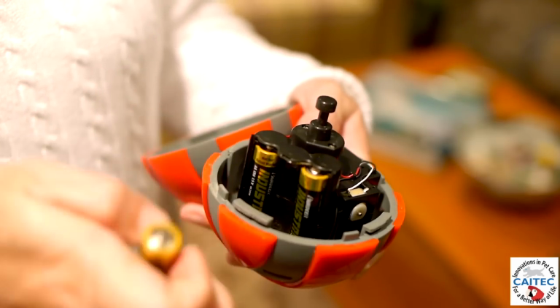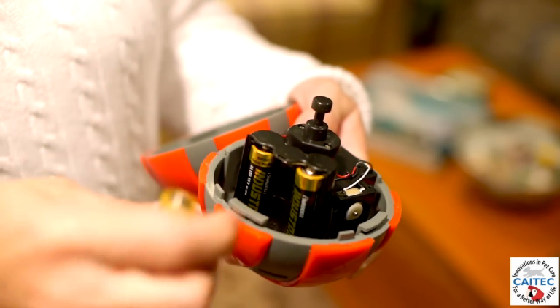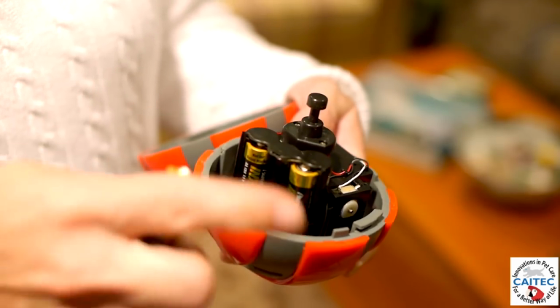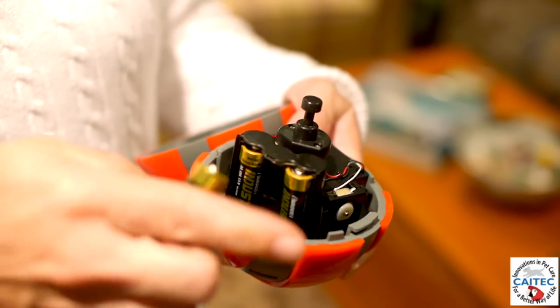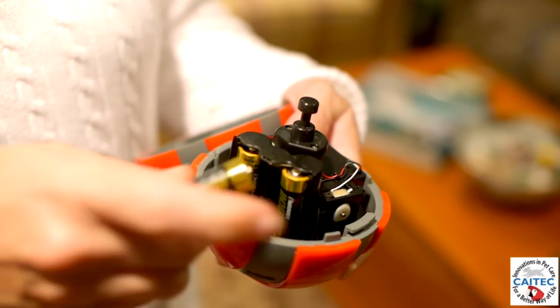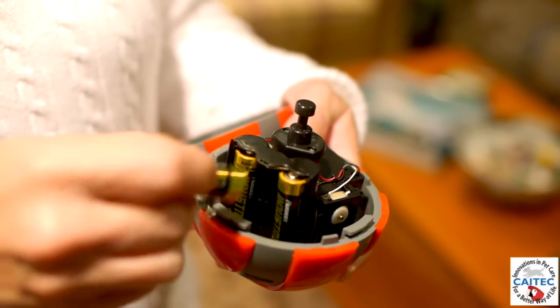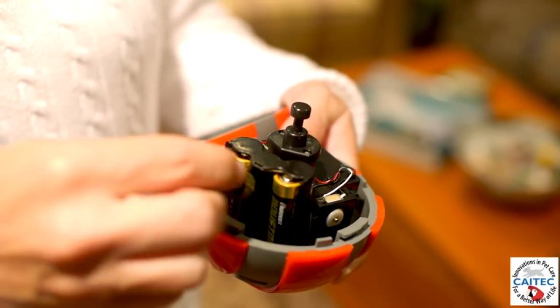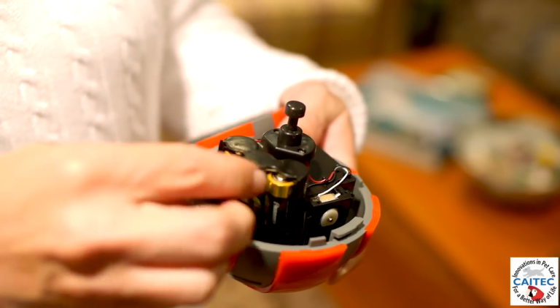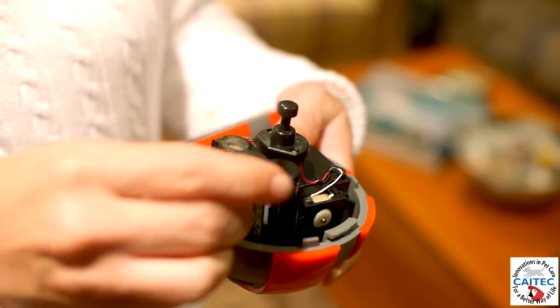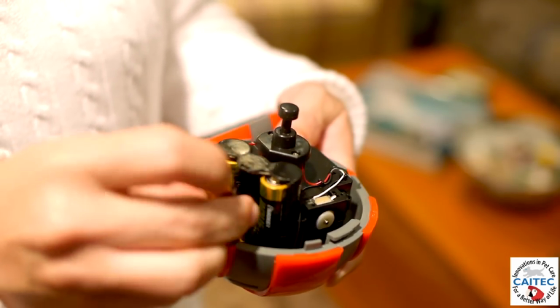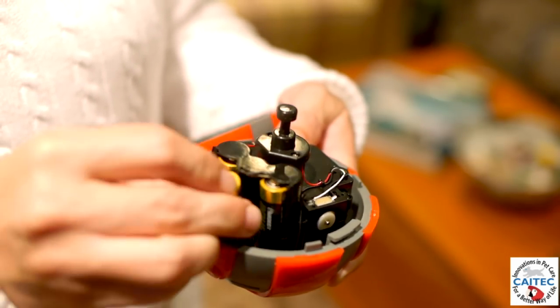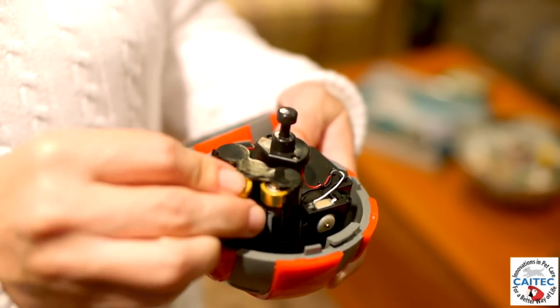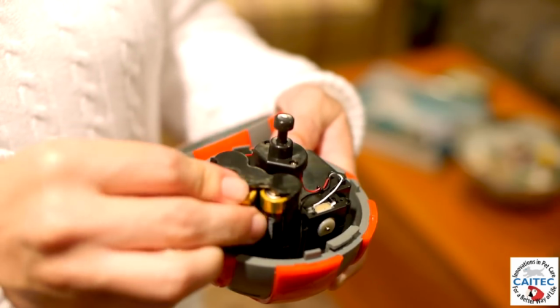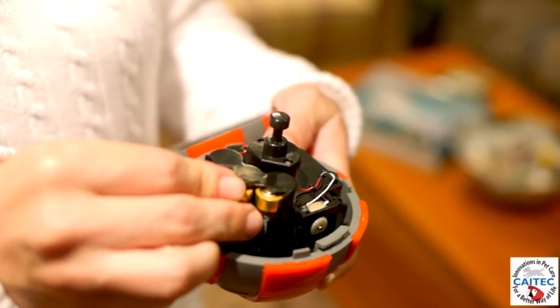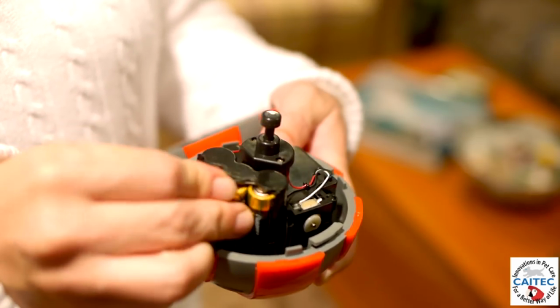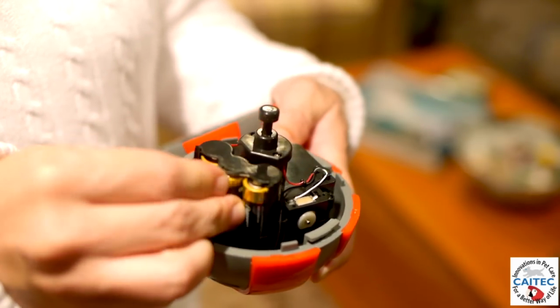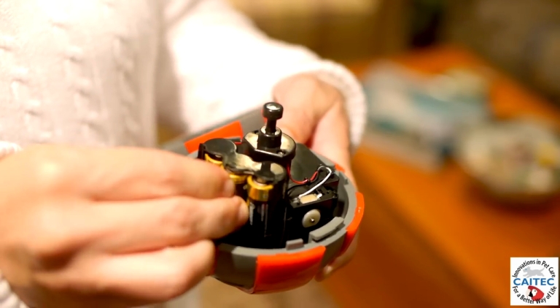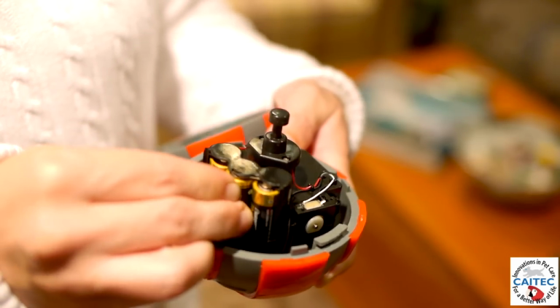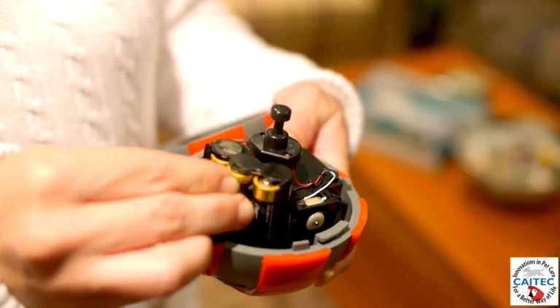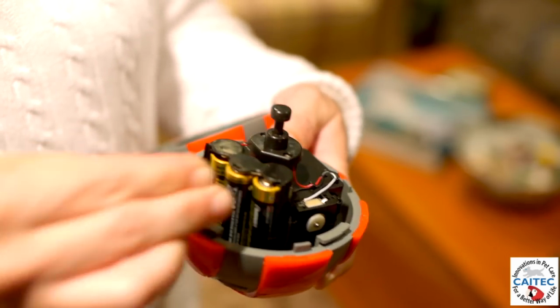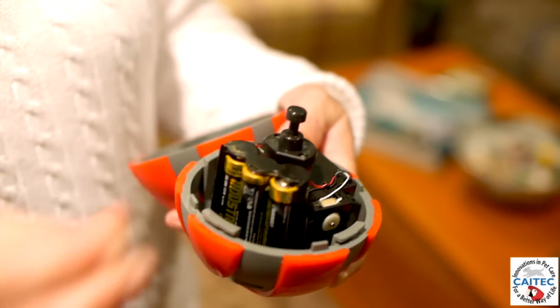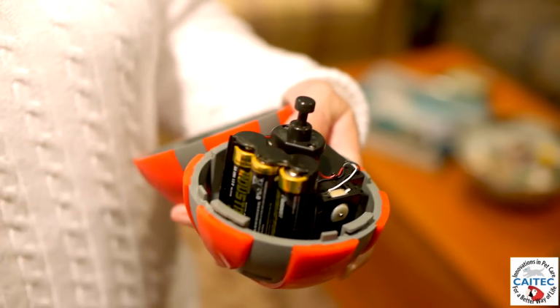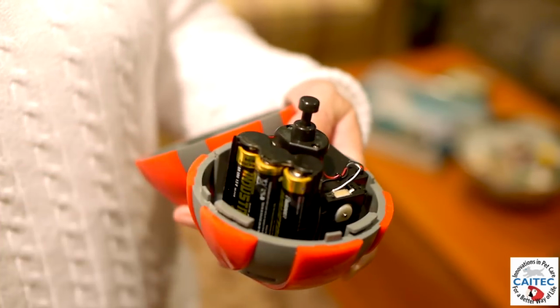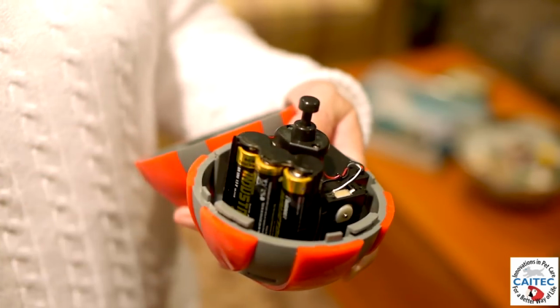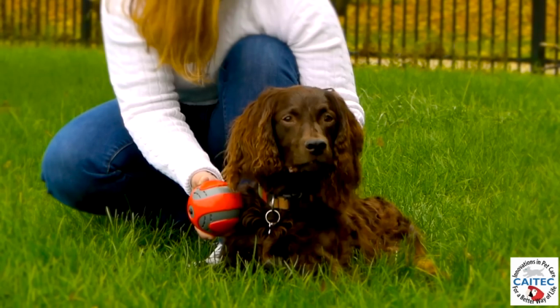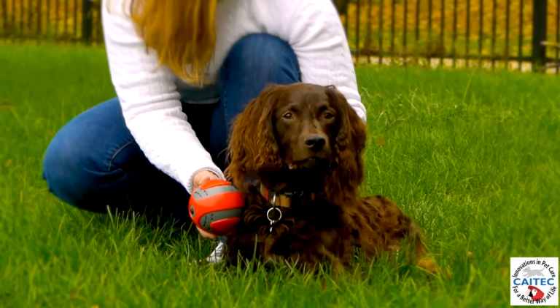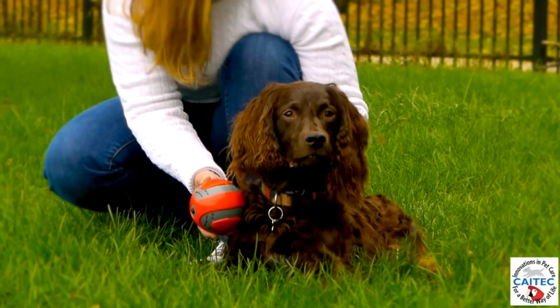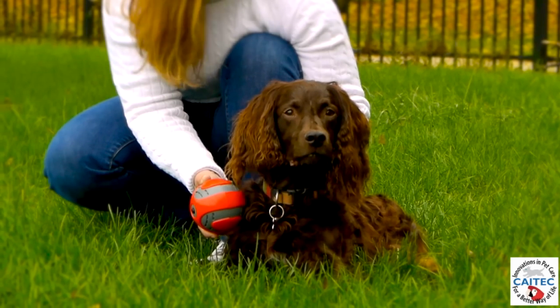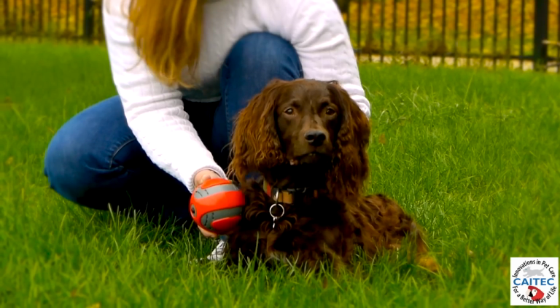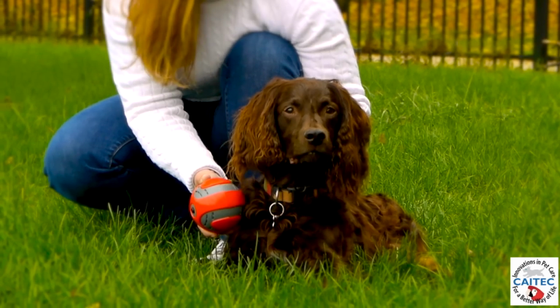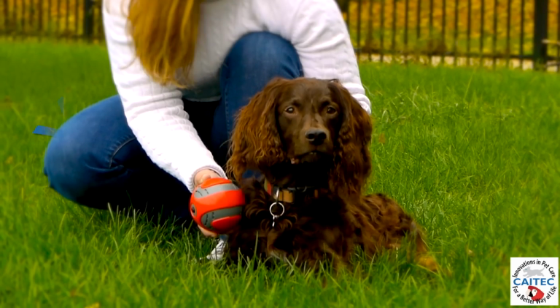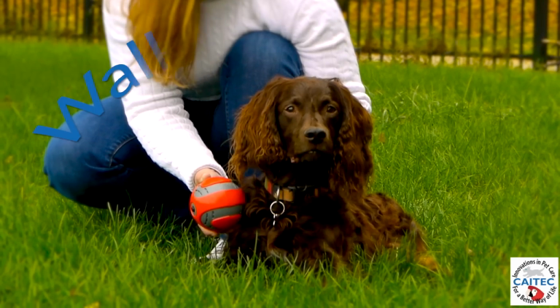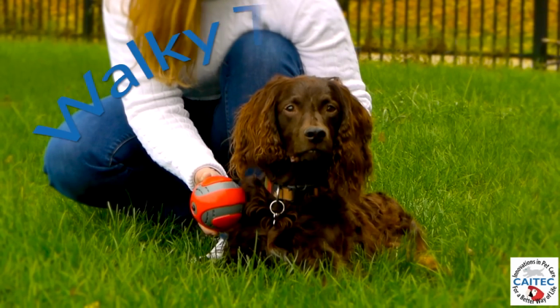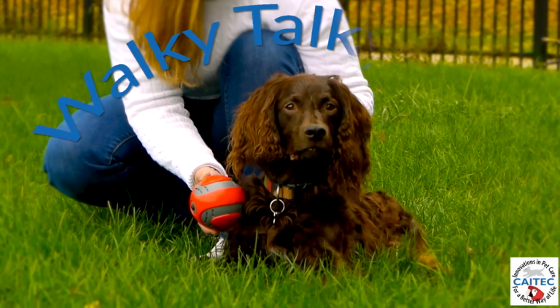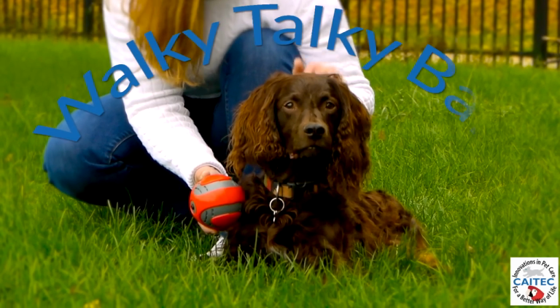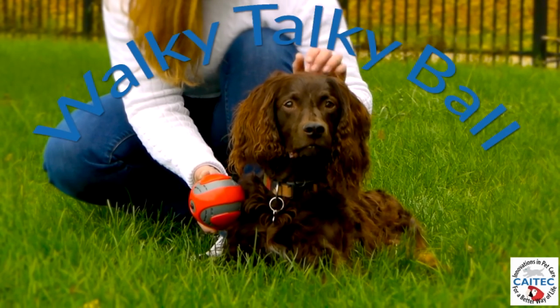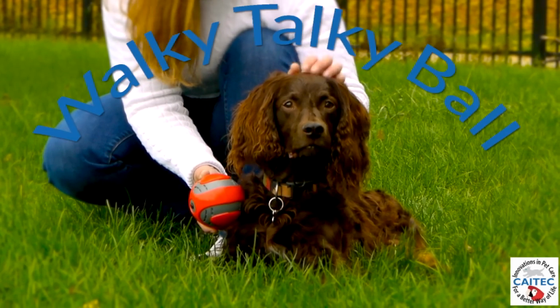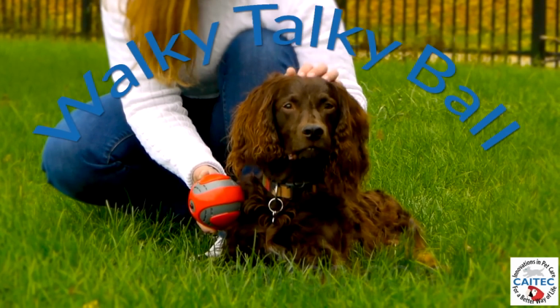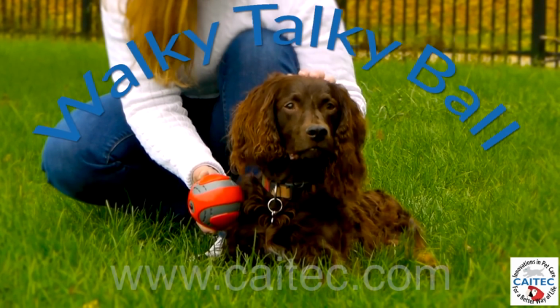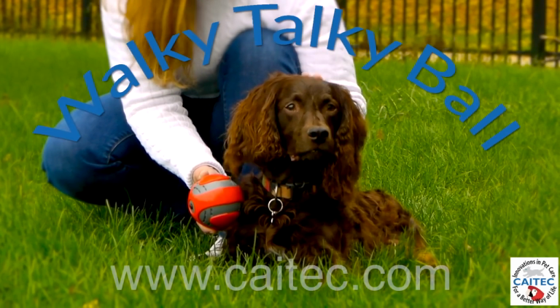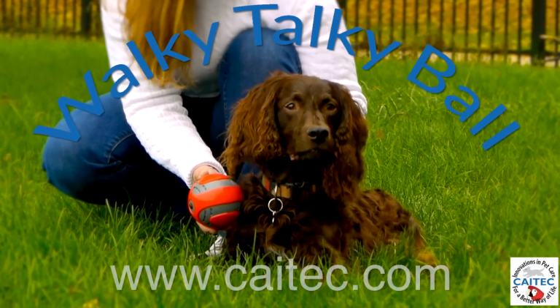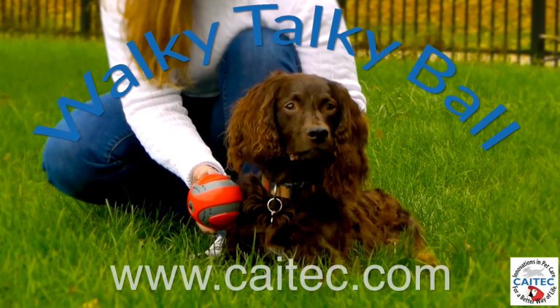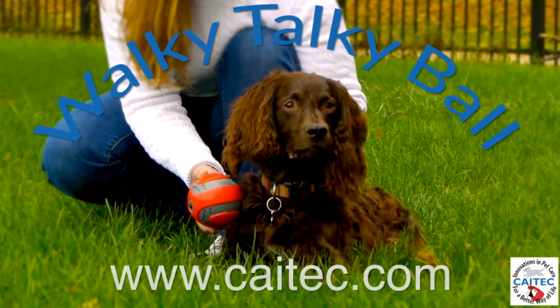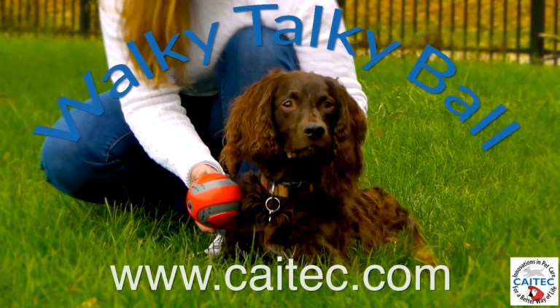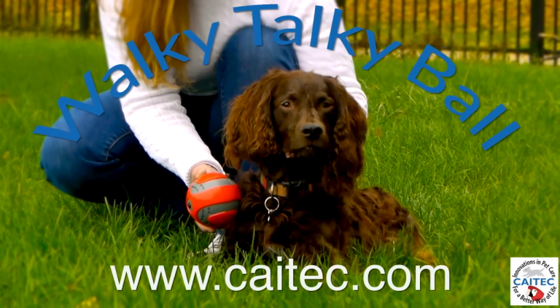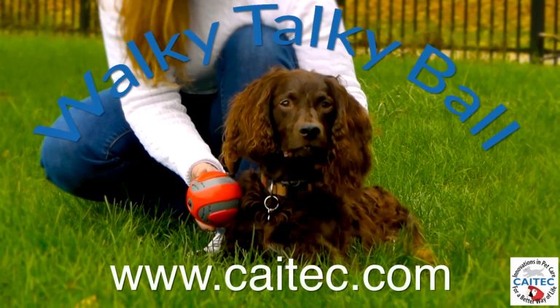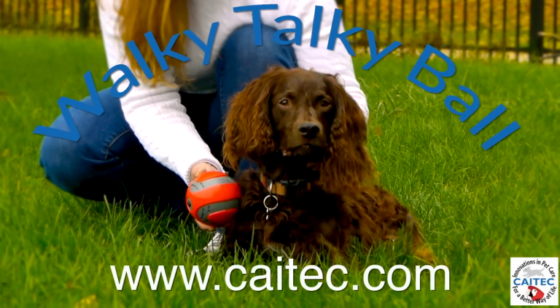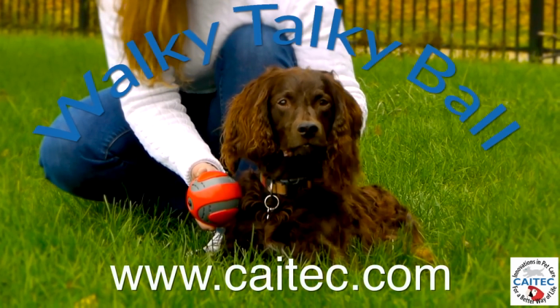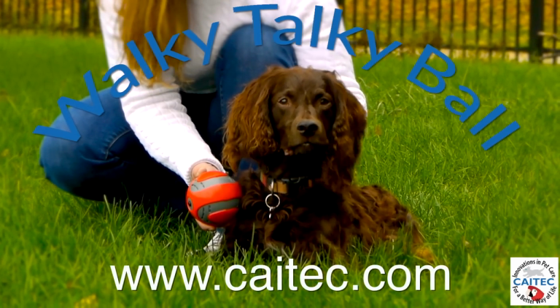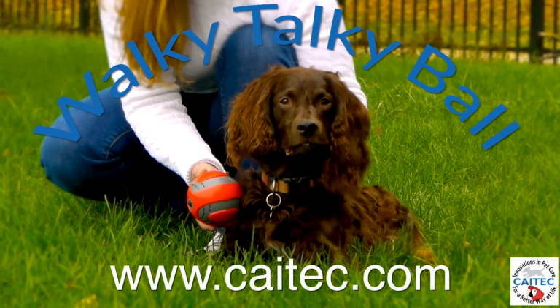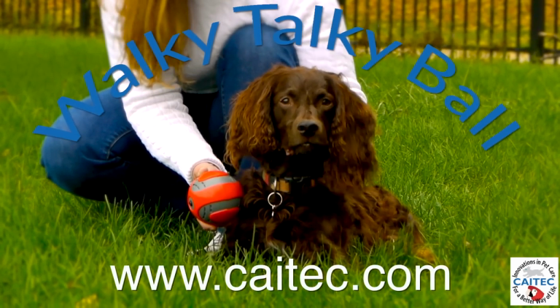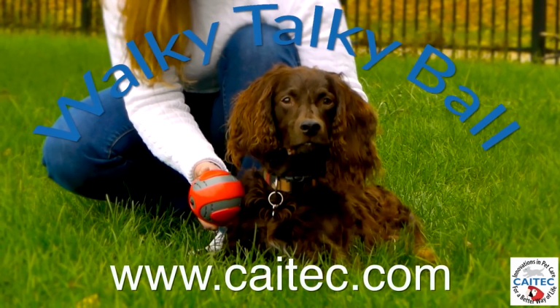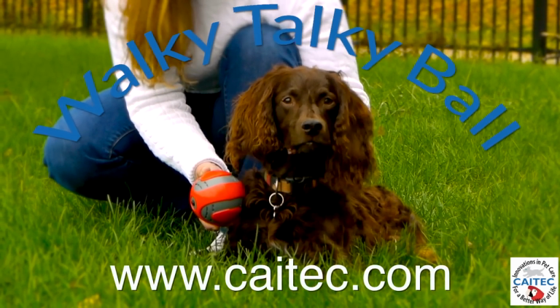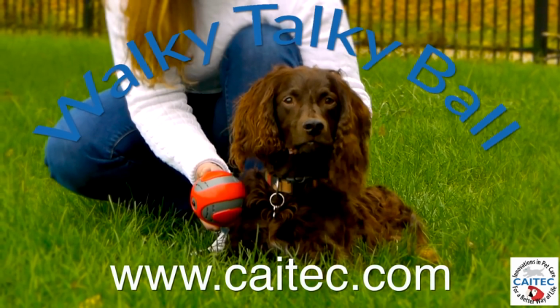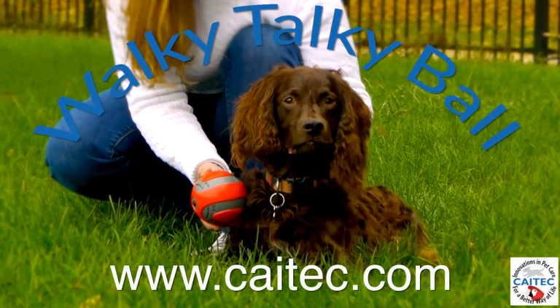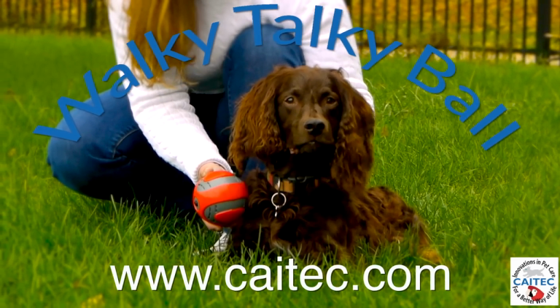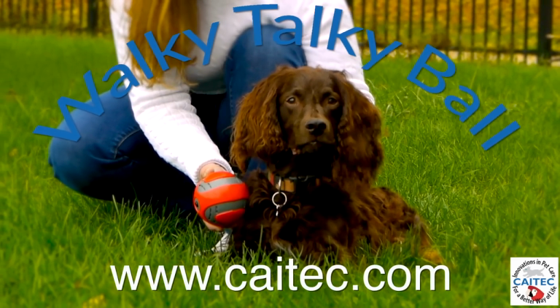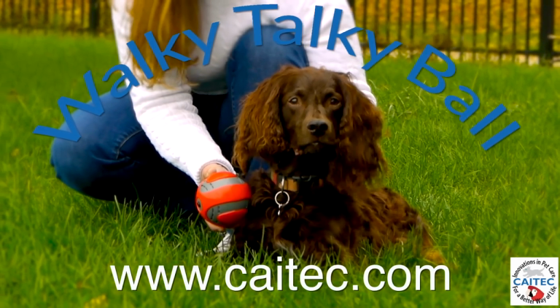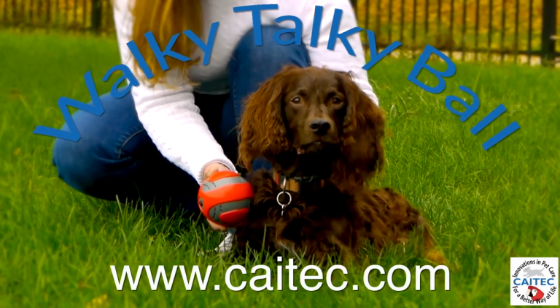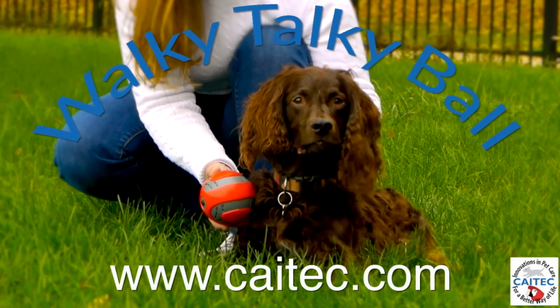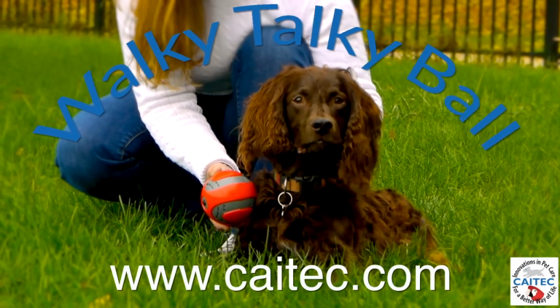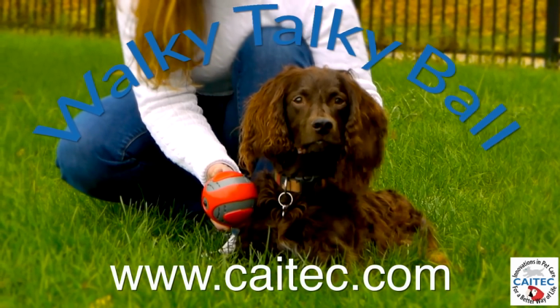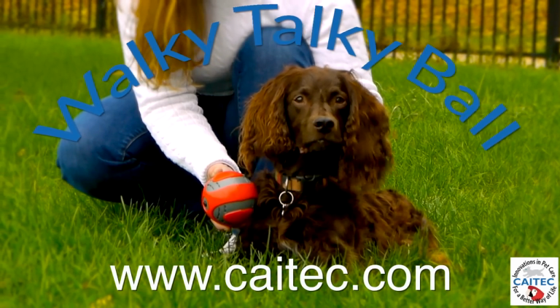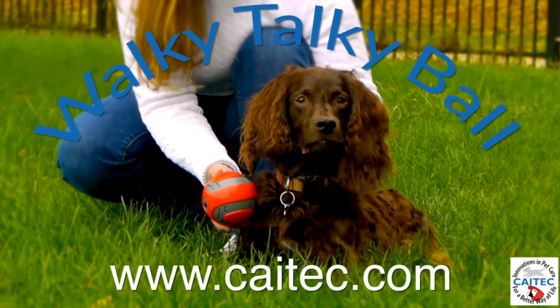The walkie-talkie ball from Kytec Innovations — in pet care for a better way of life.